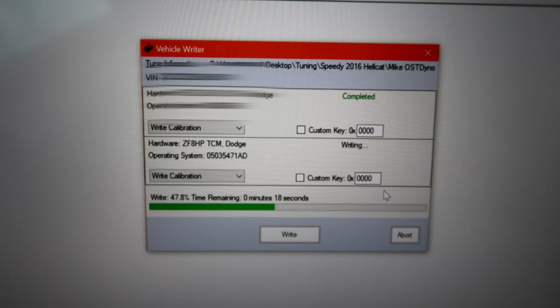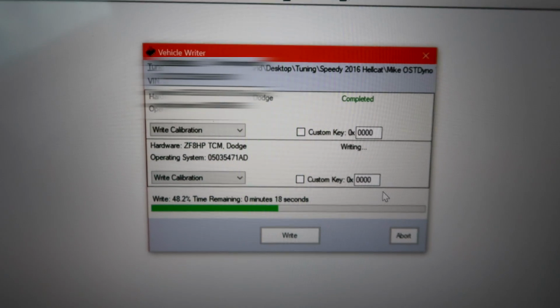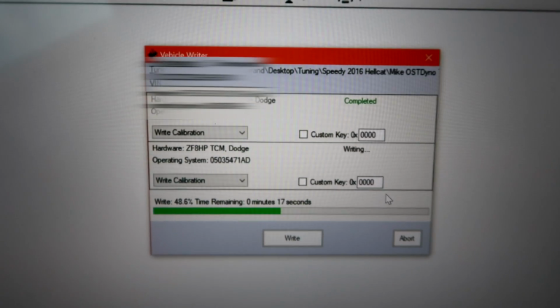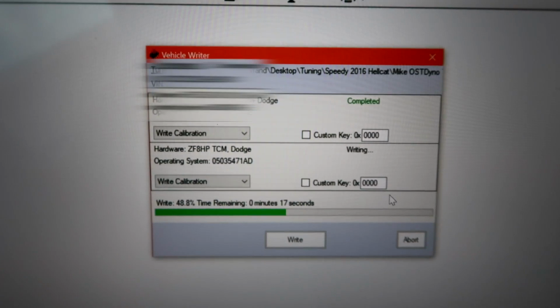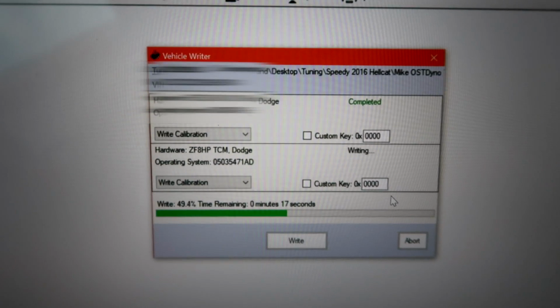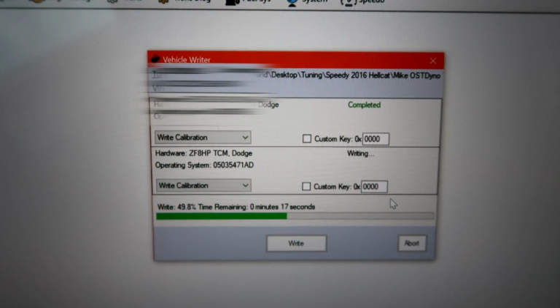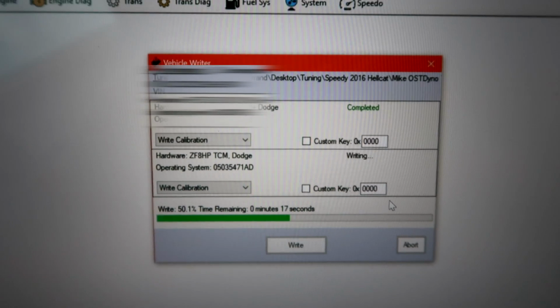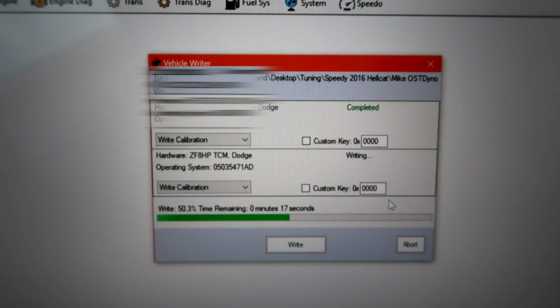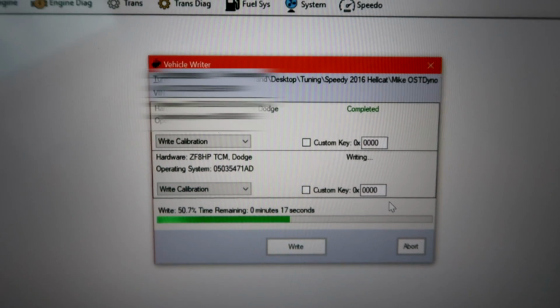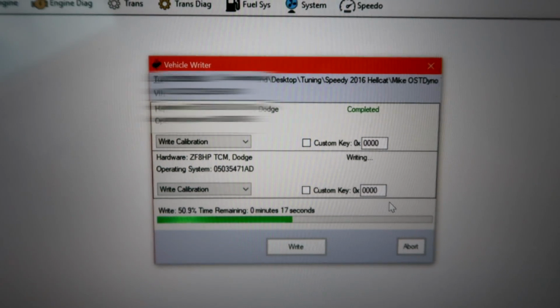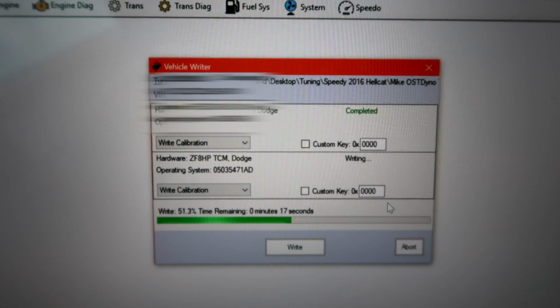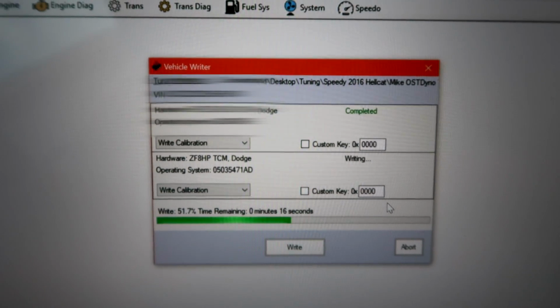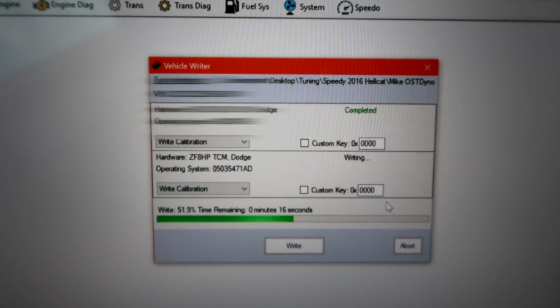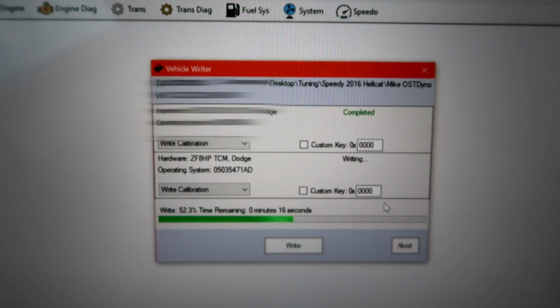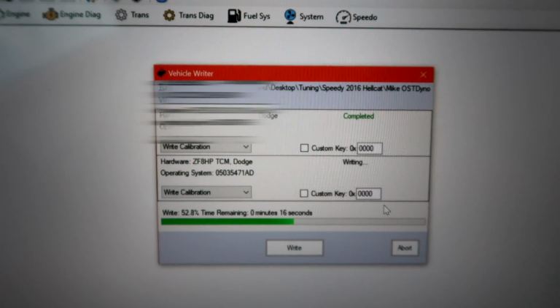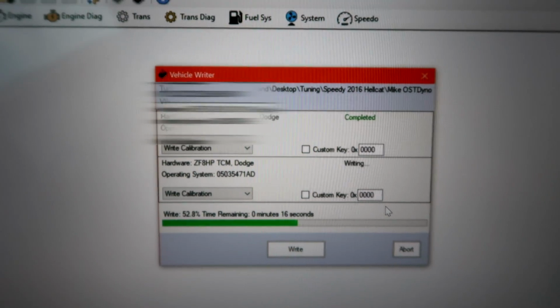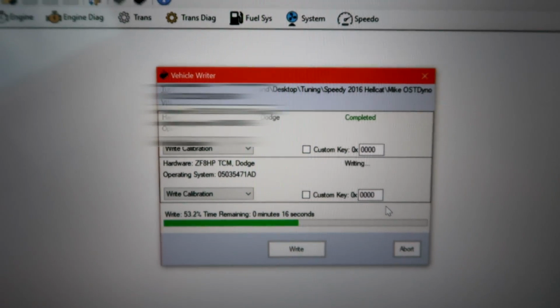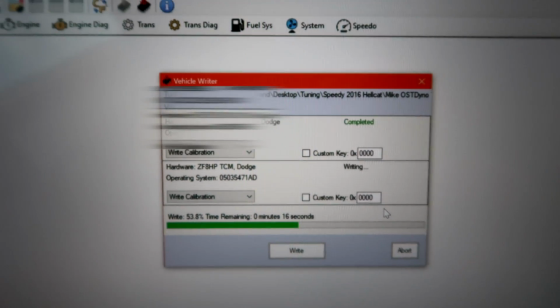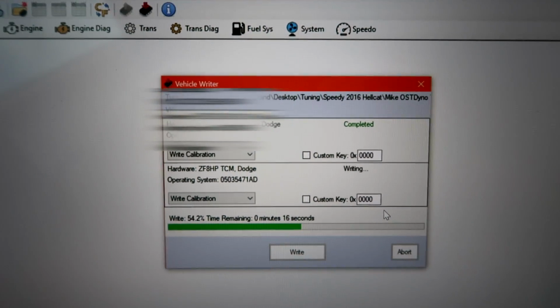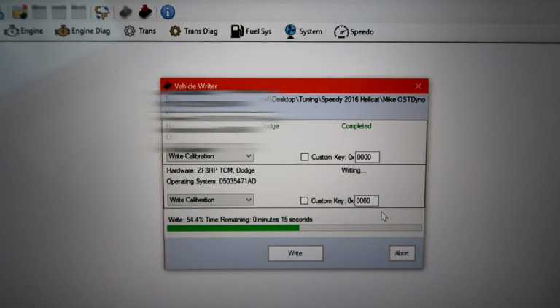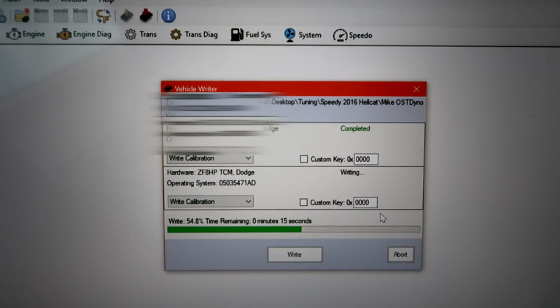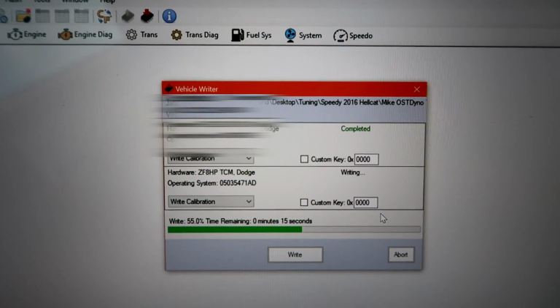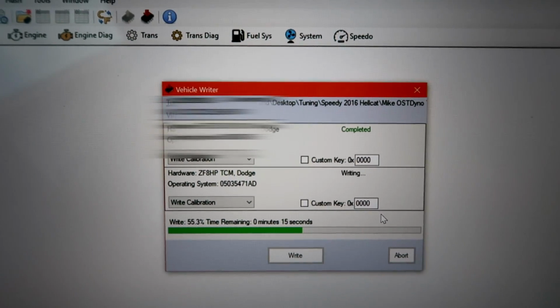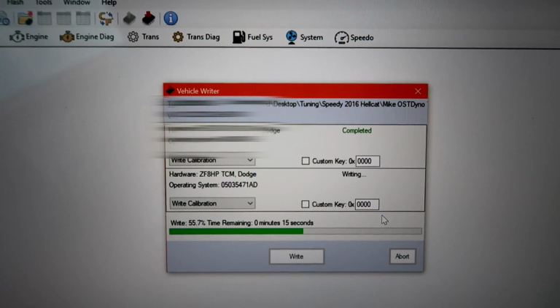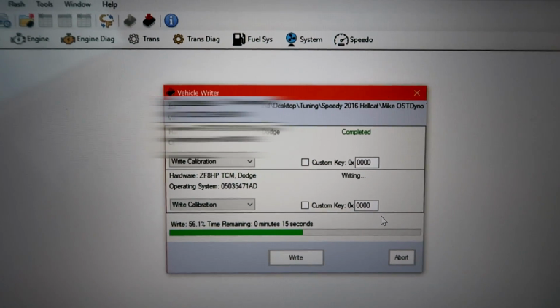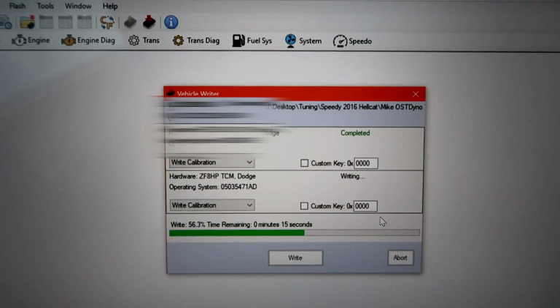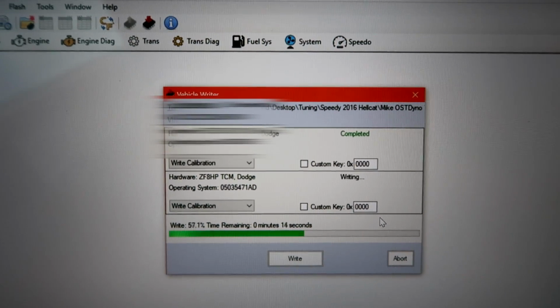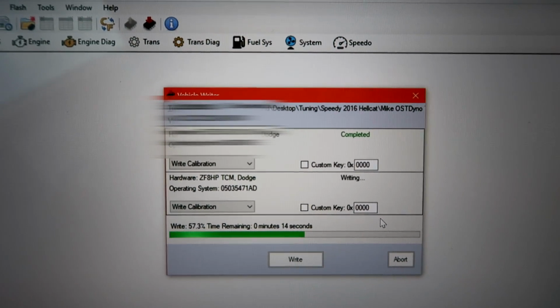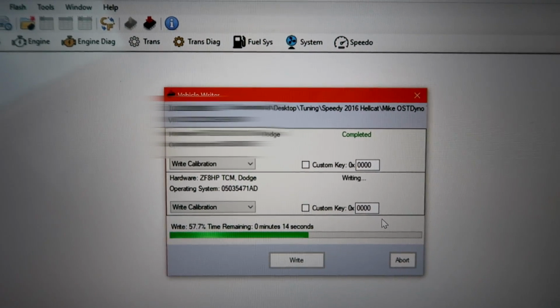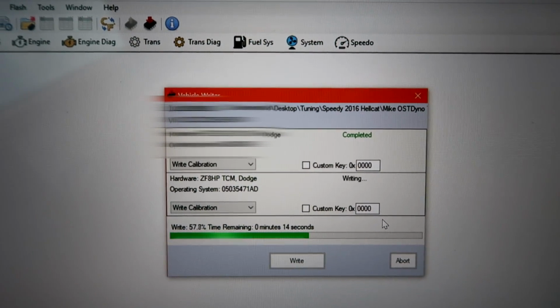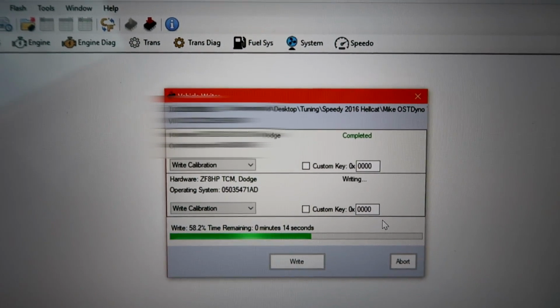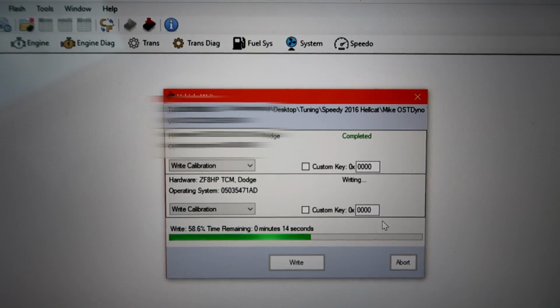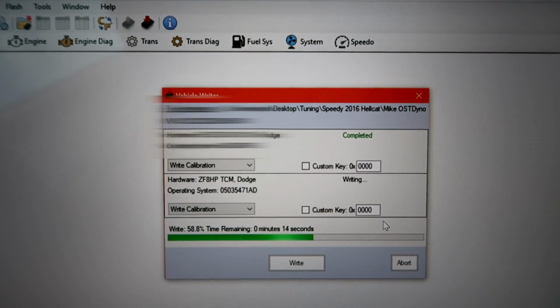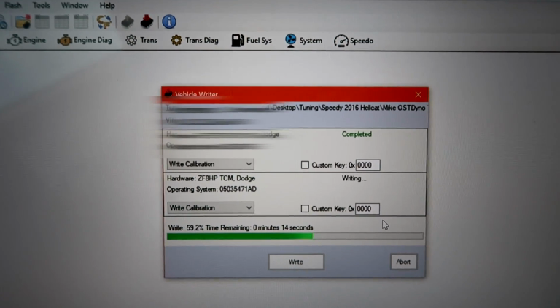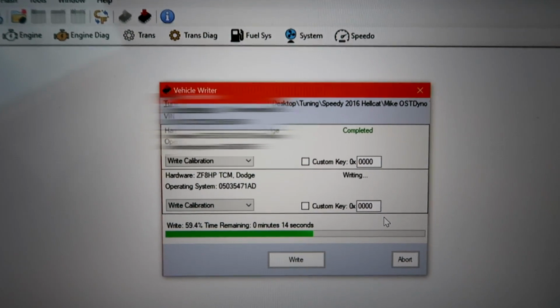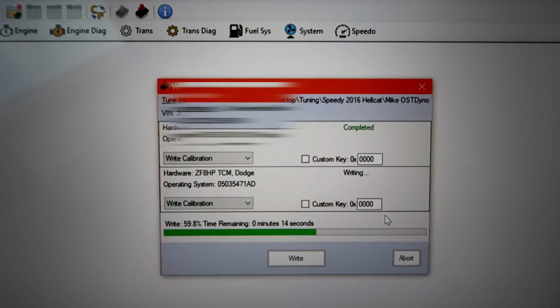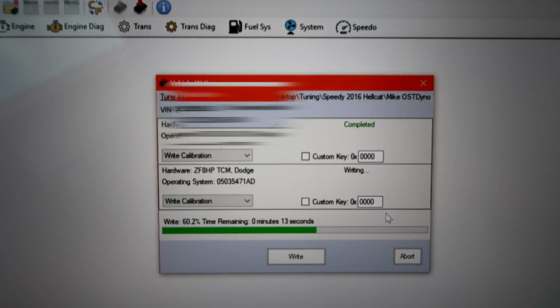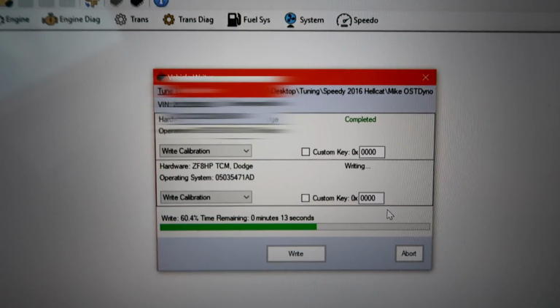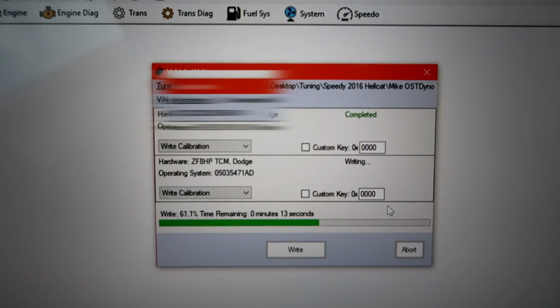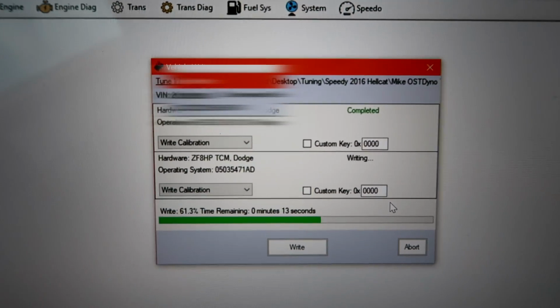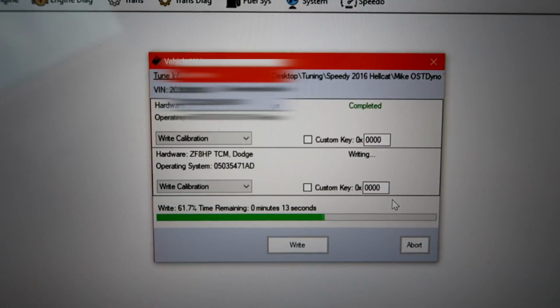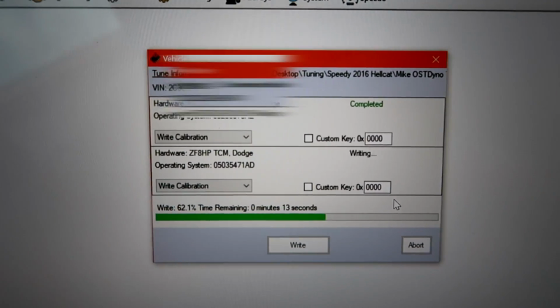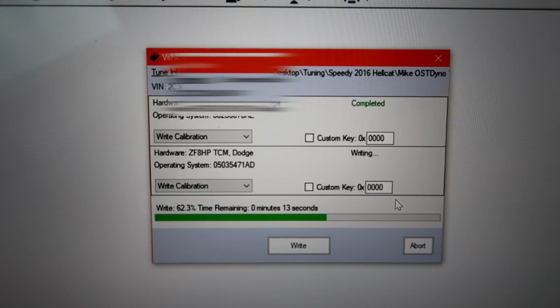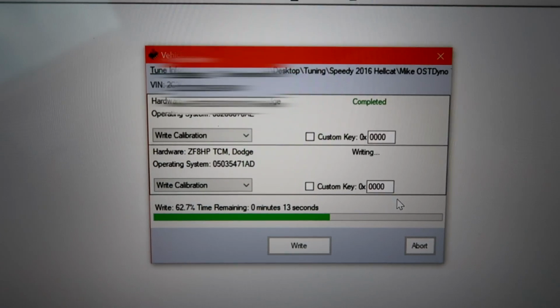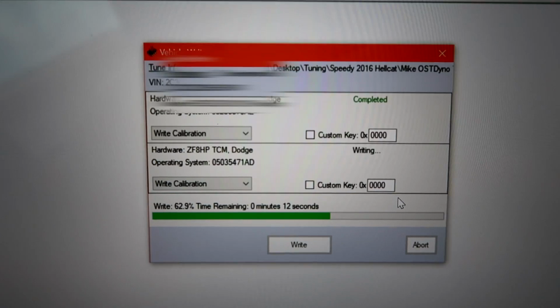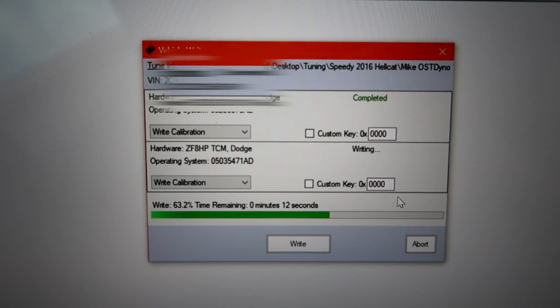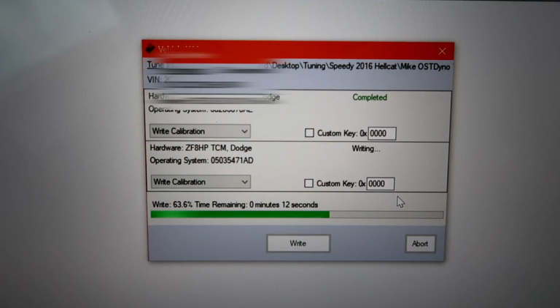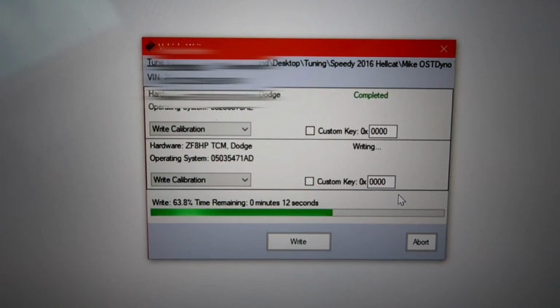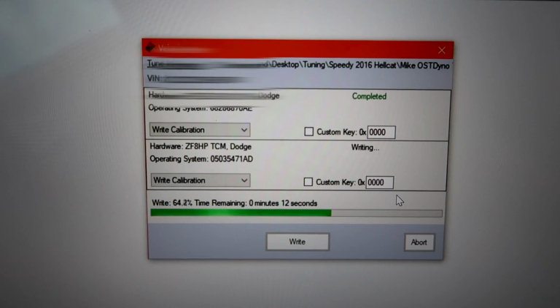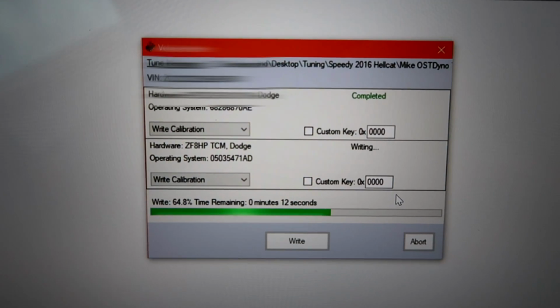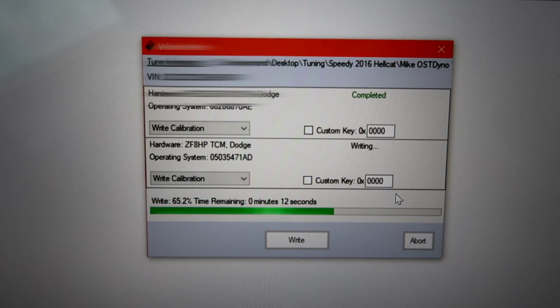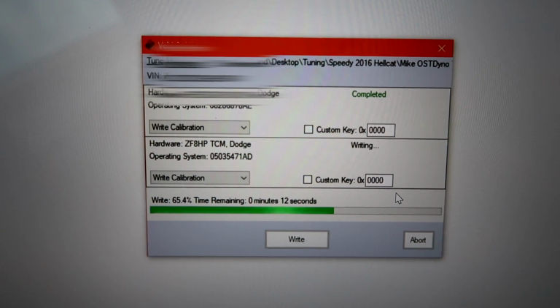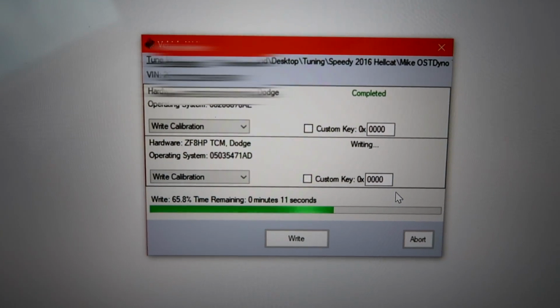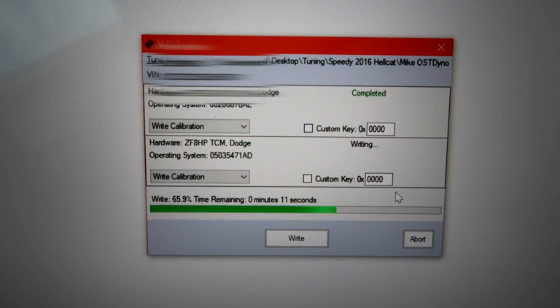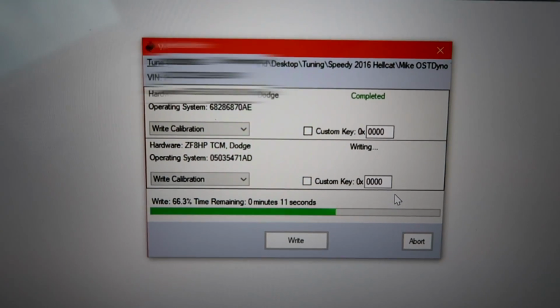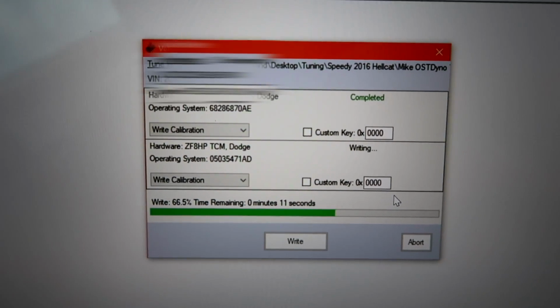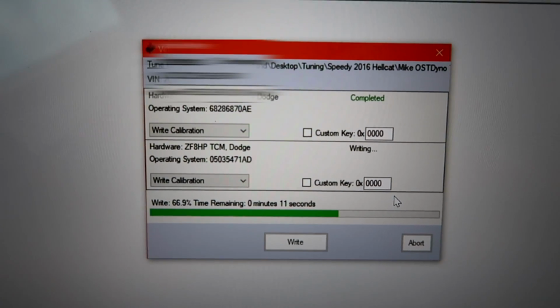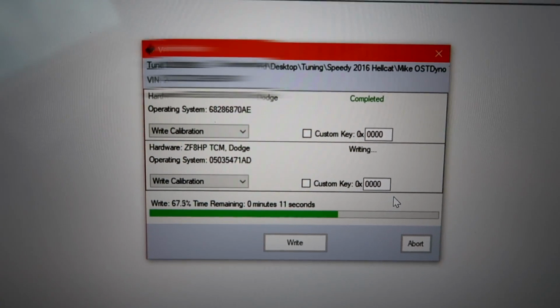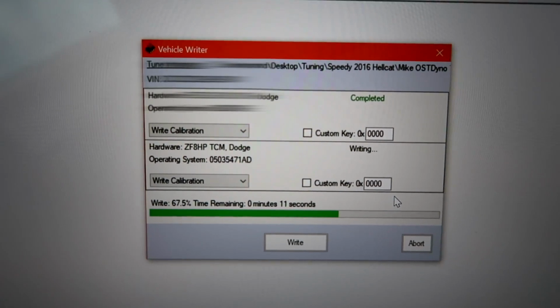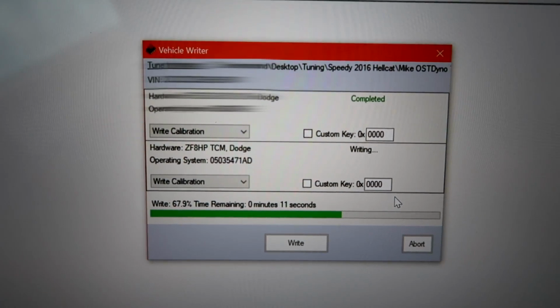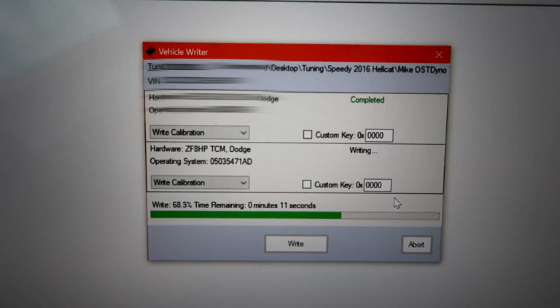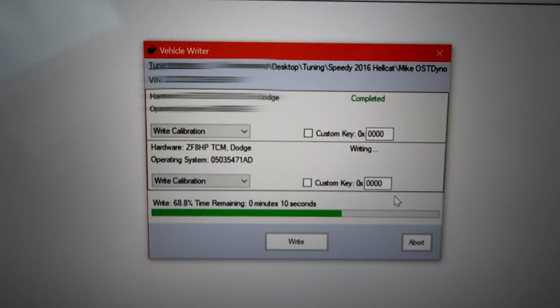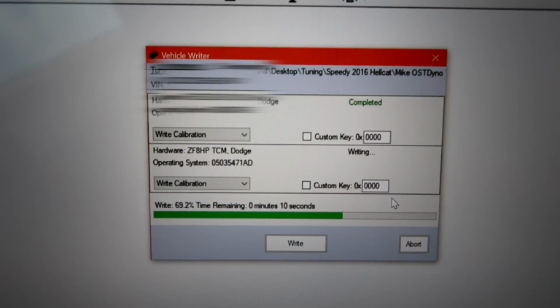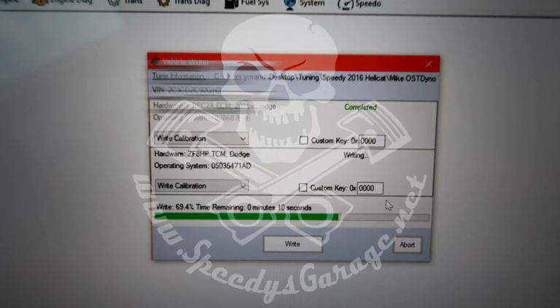It took about 50 to 53 seconds to write the PCM. Now it's writing the TCM for the transmission.